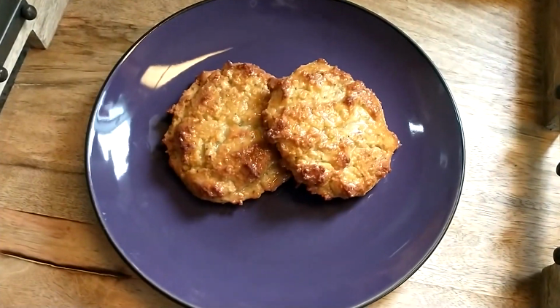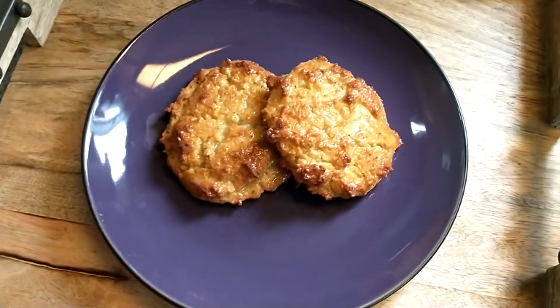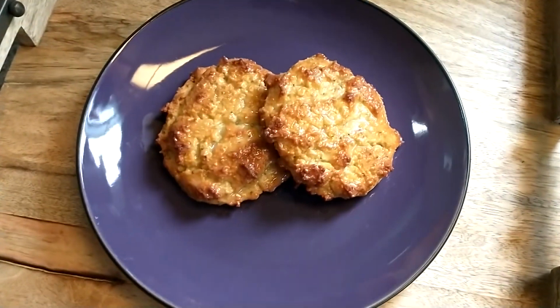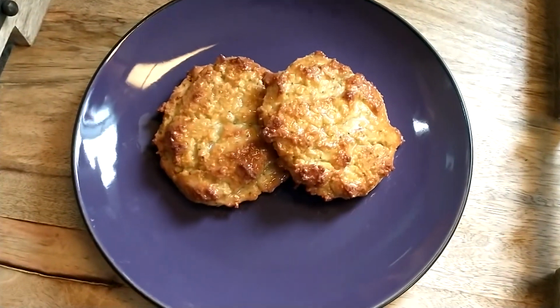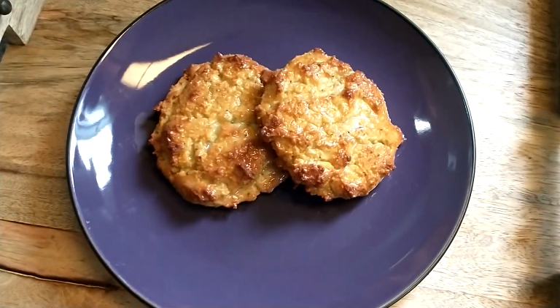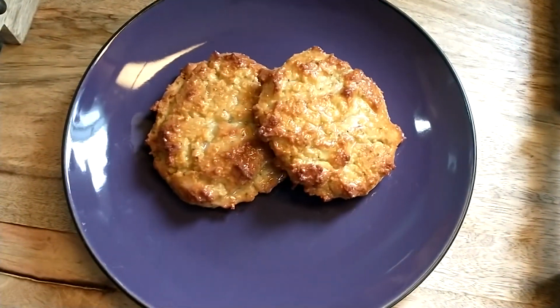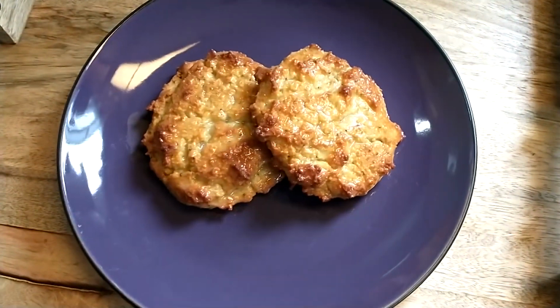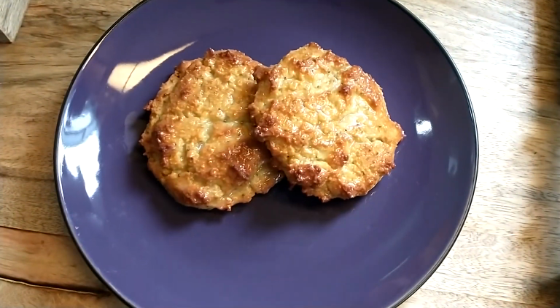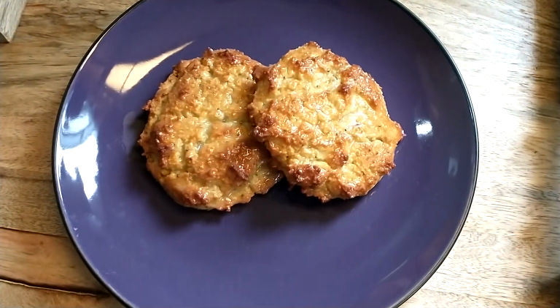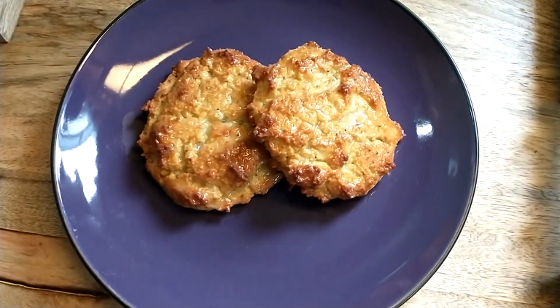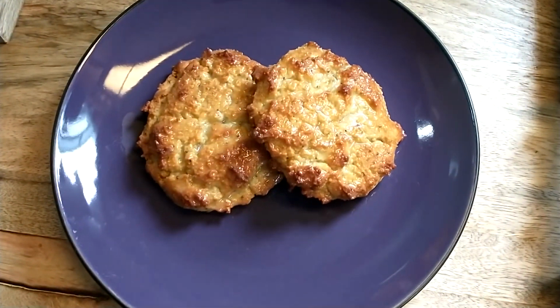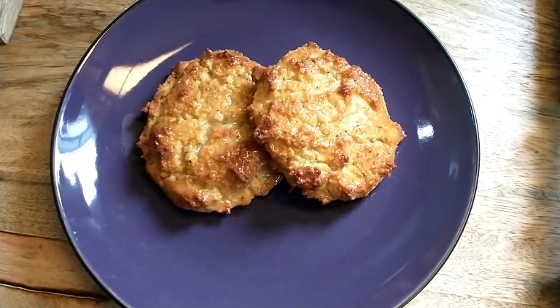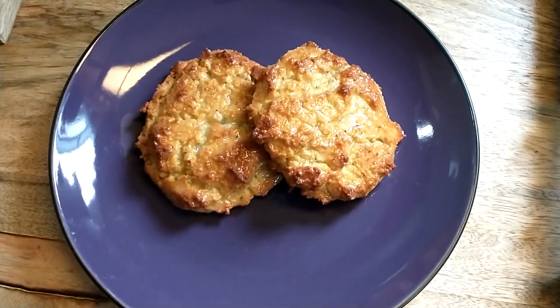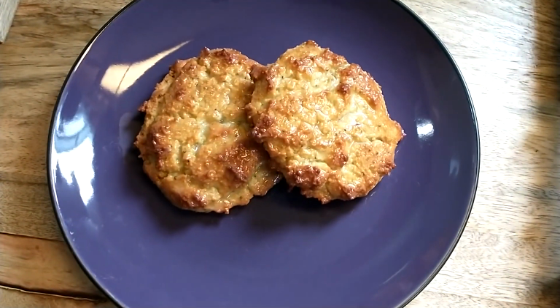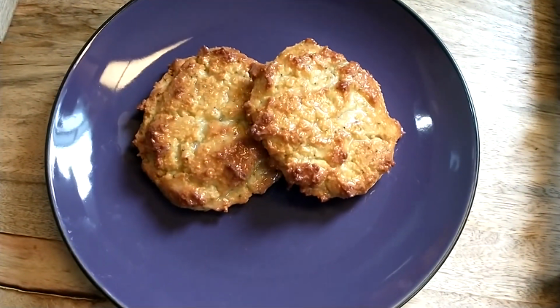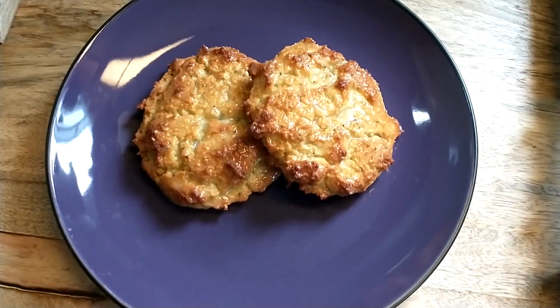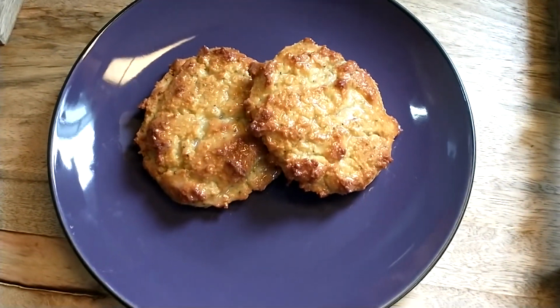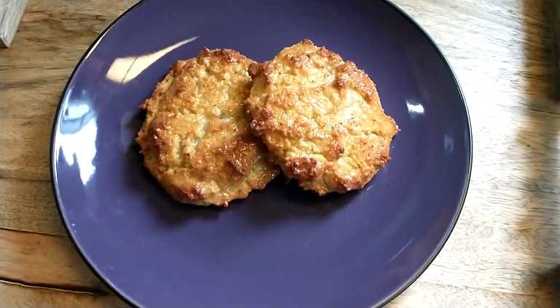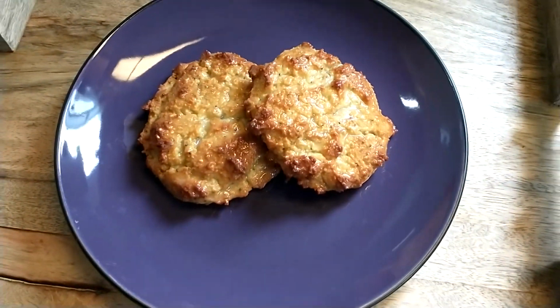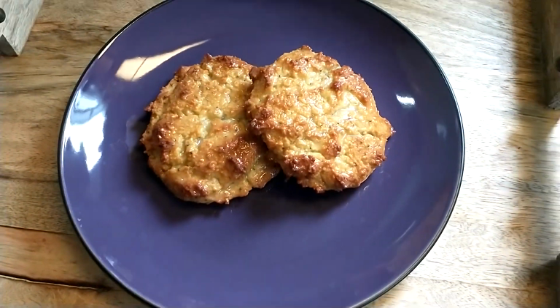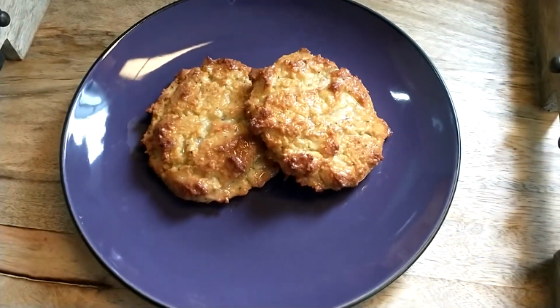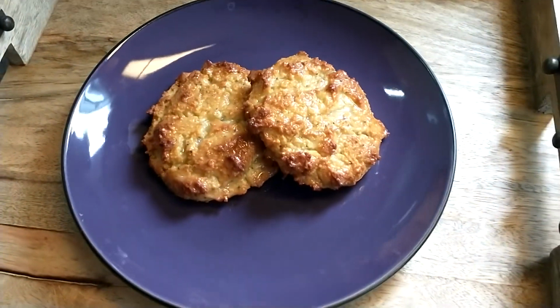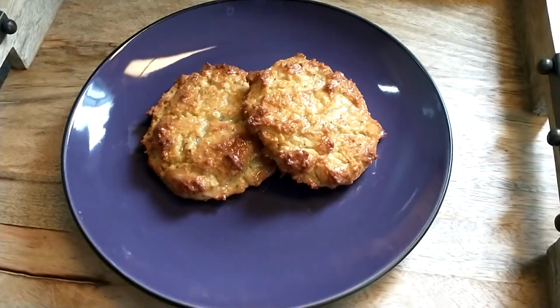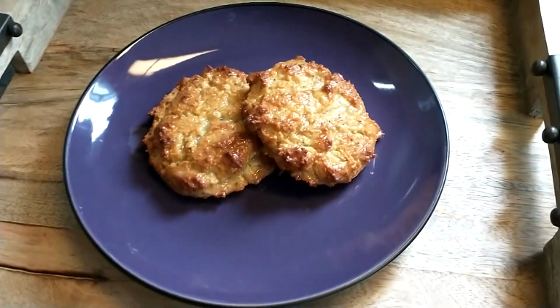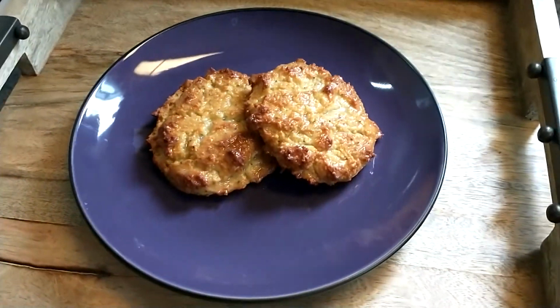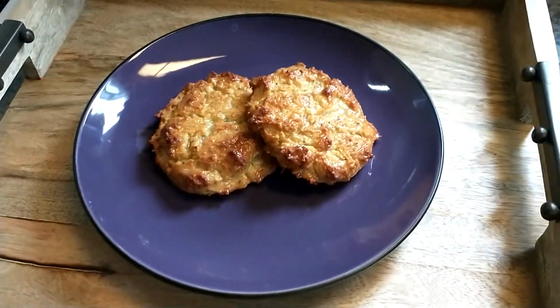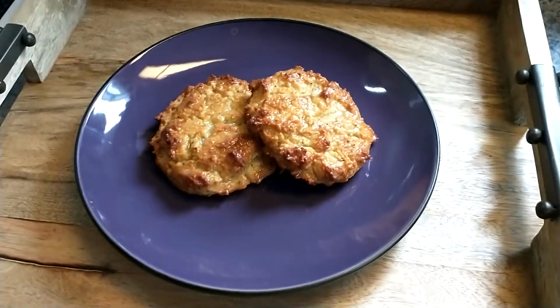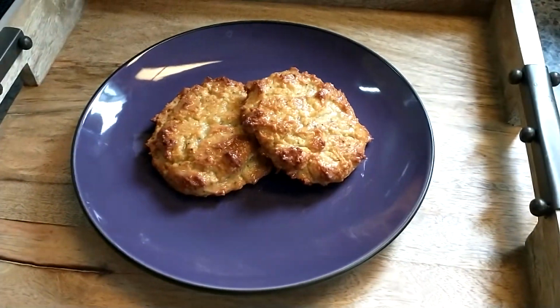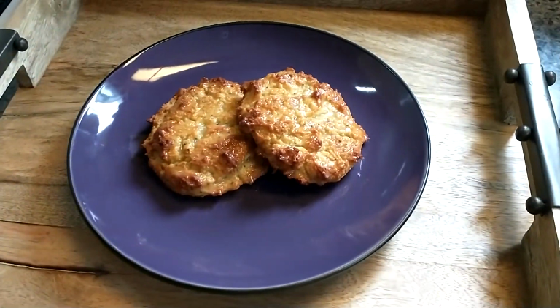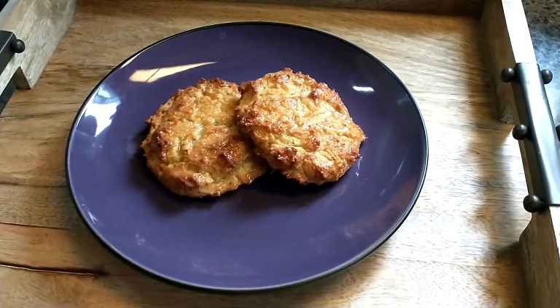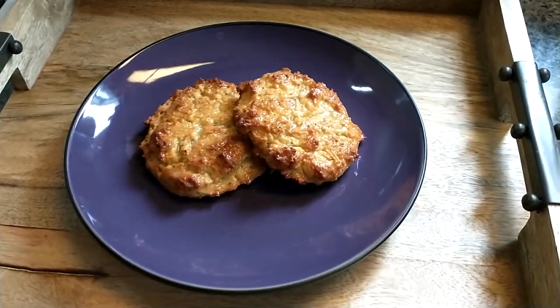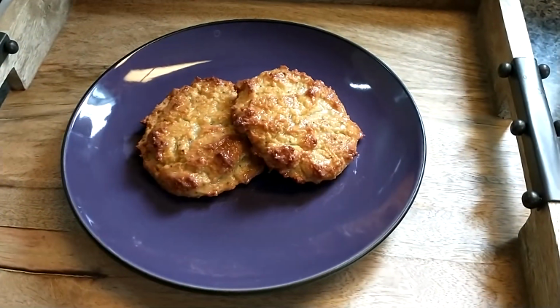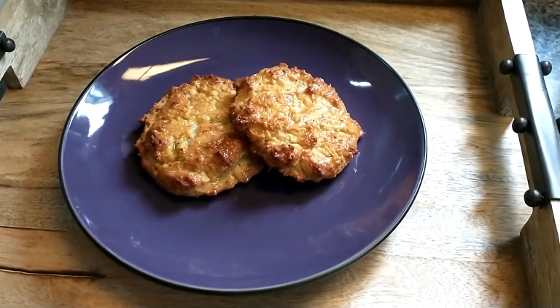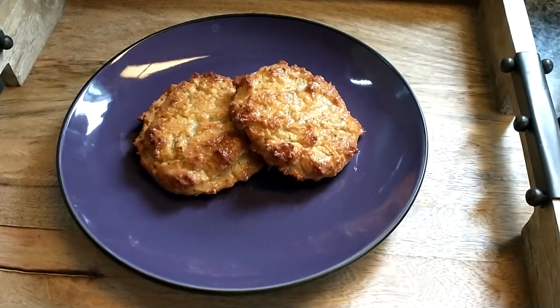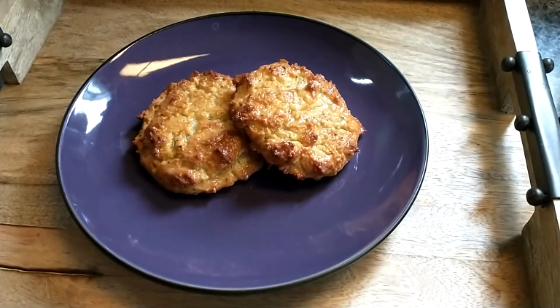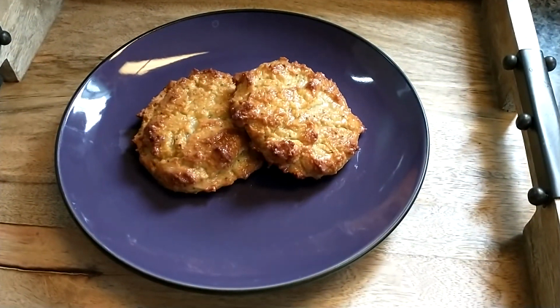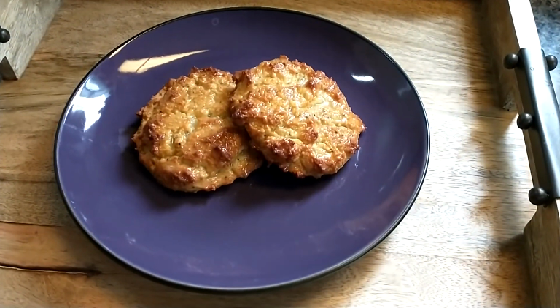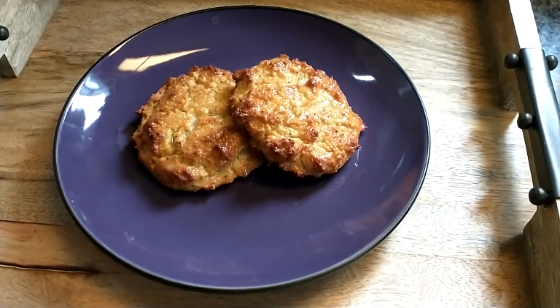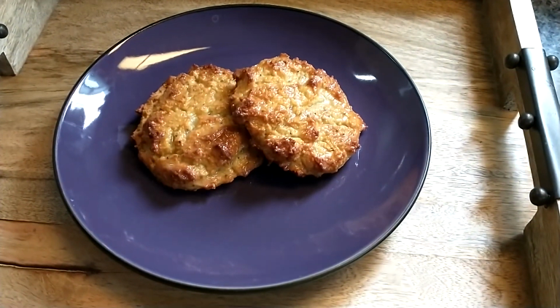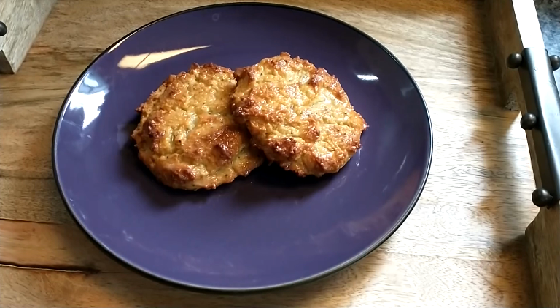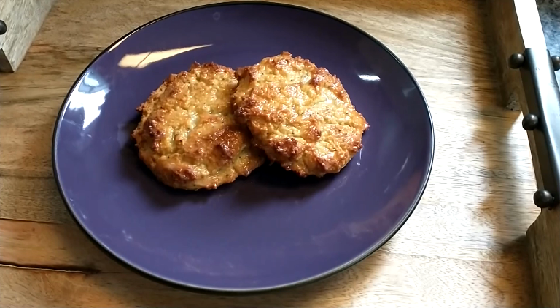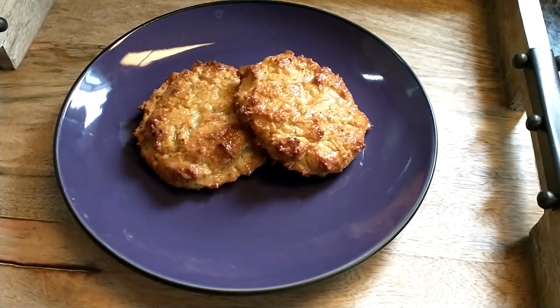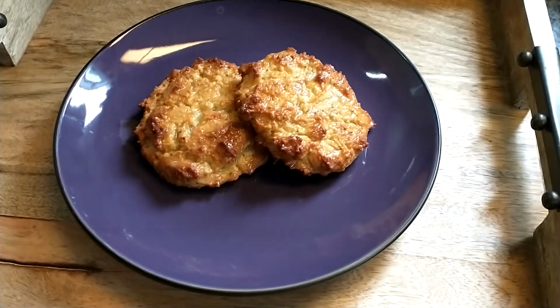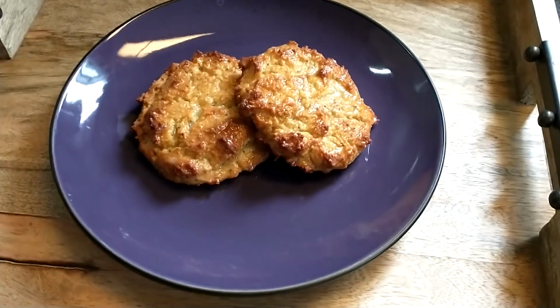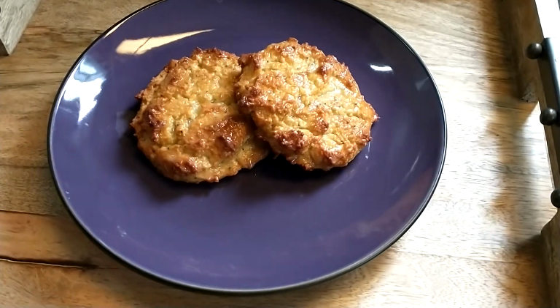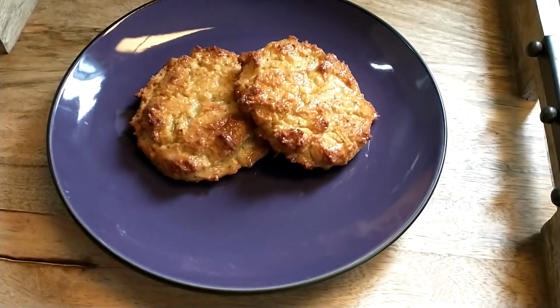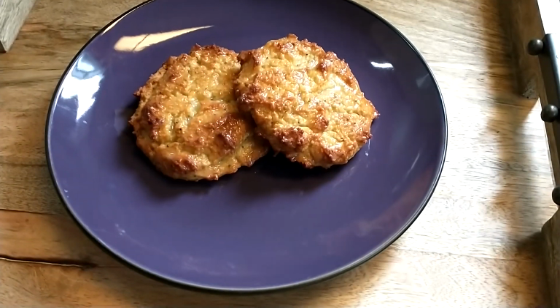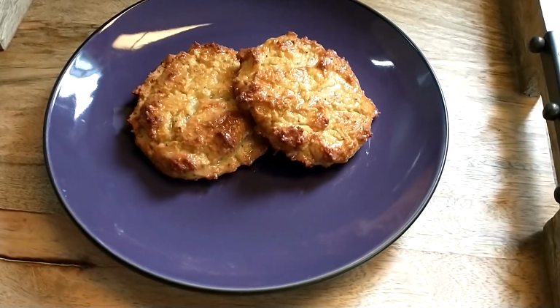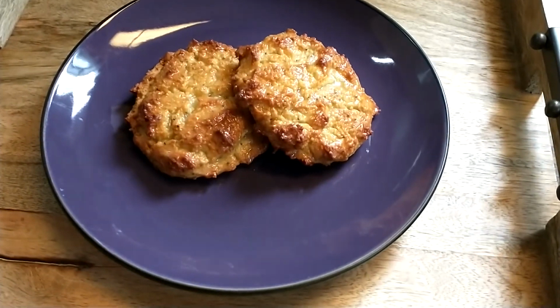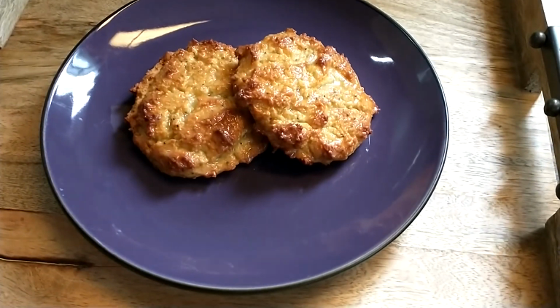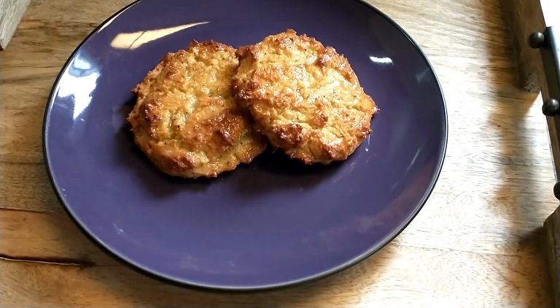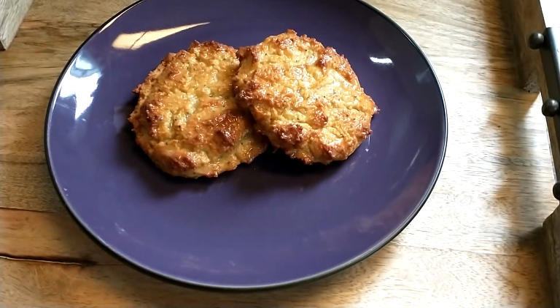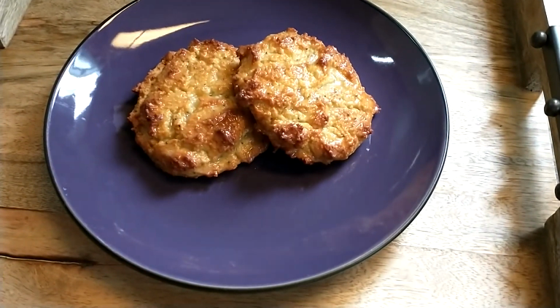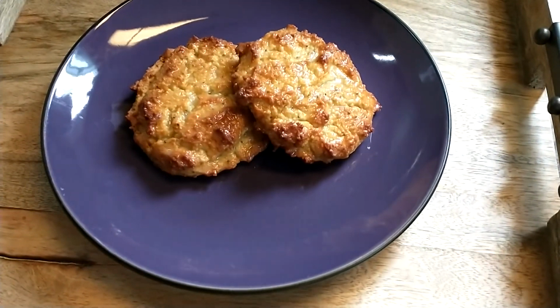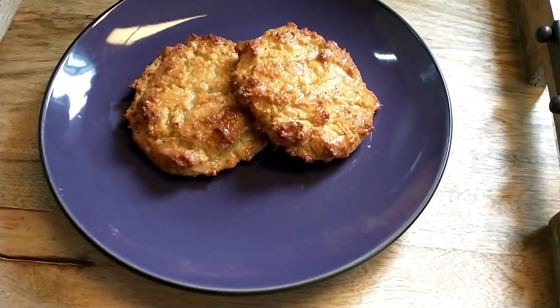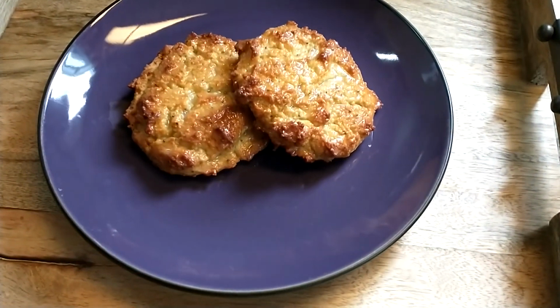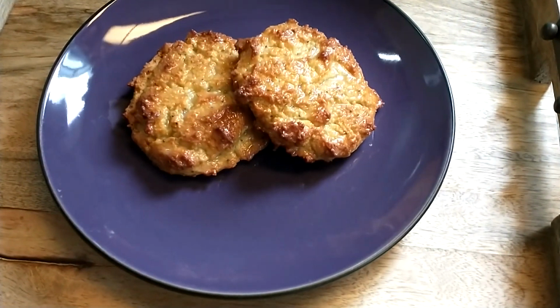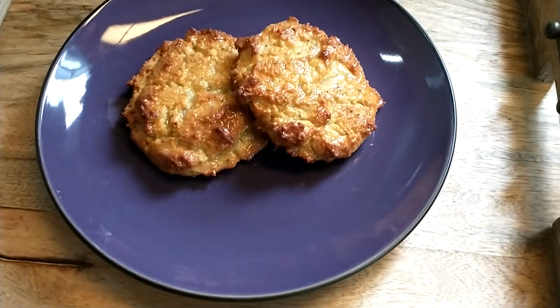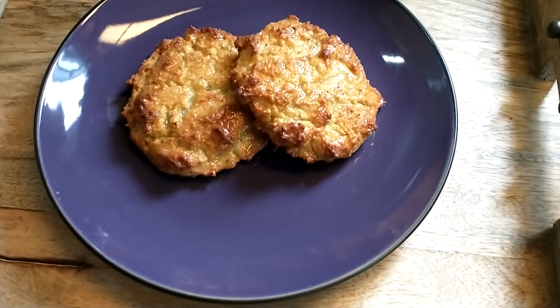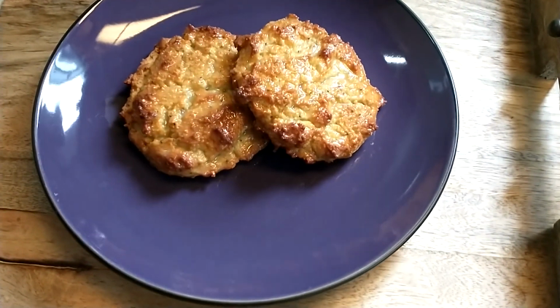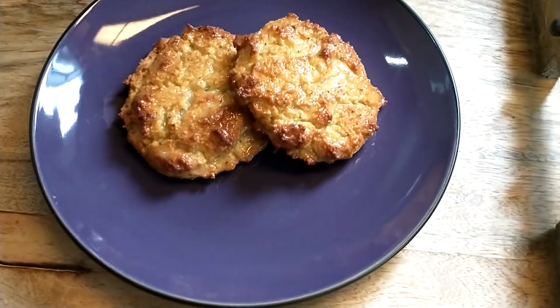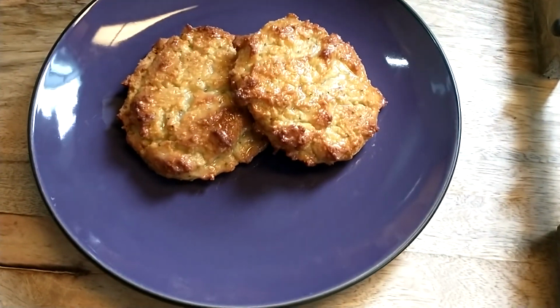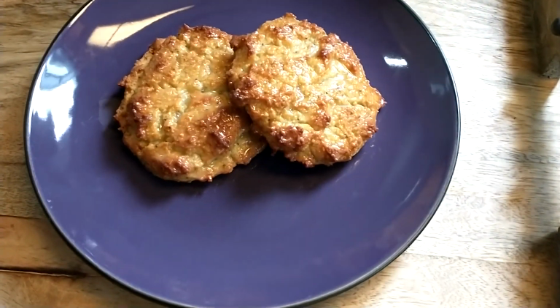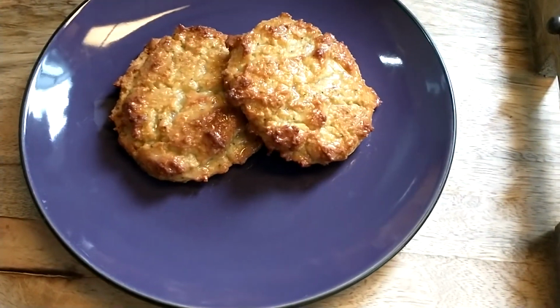Hello, thank you for joining me today. I'm going to show you how to make some lemon ricotta poppy seed scones.